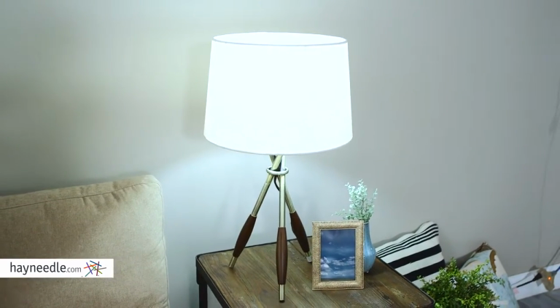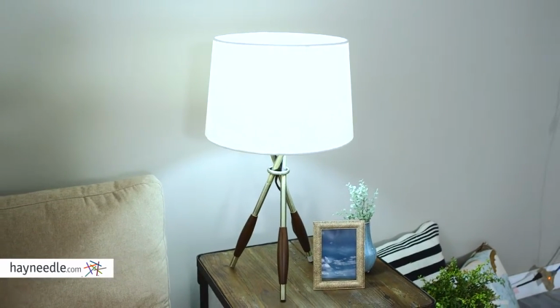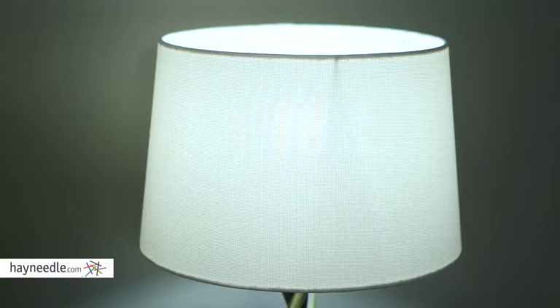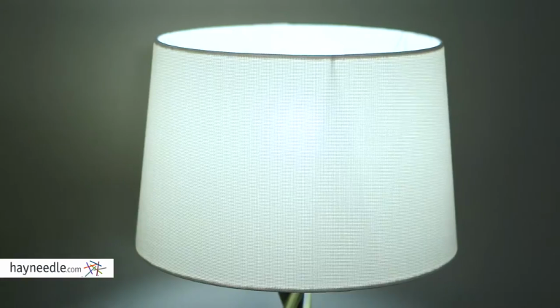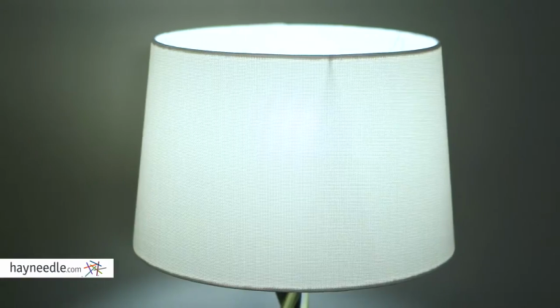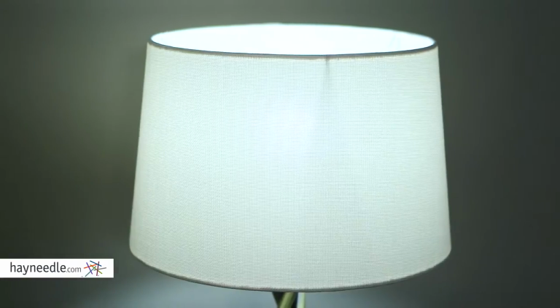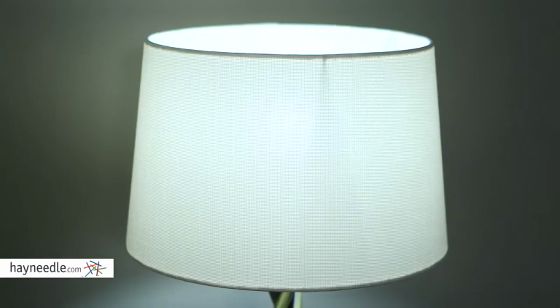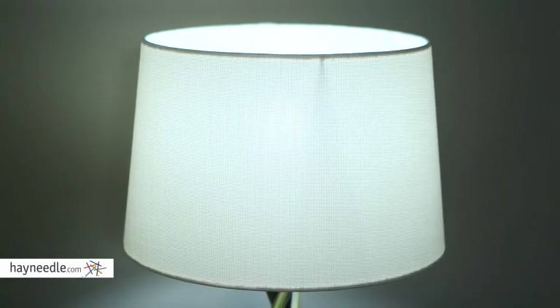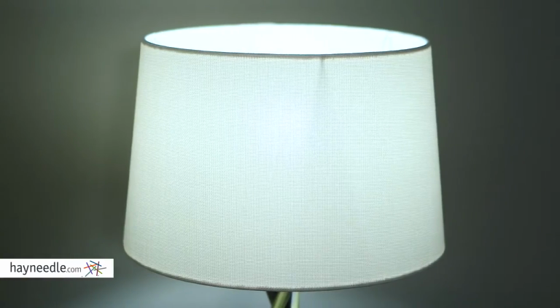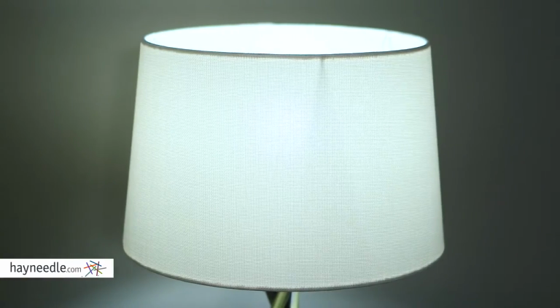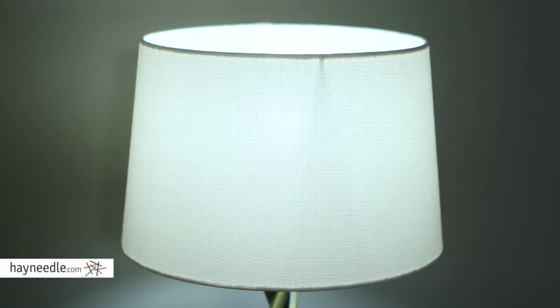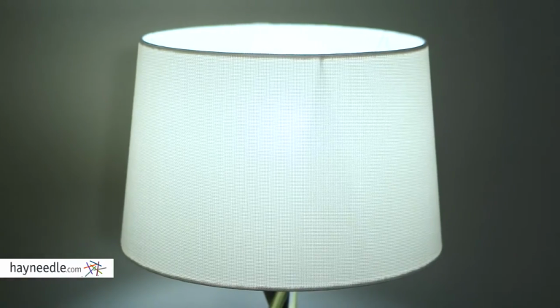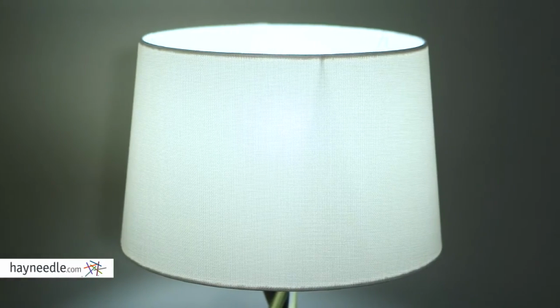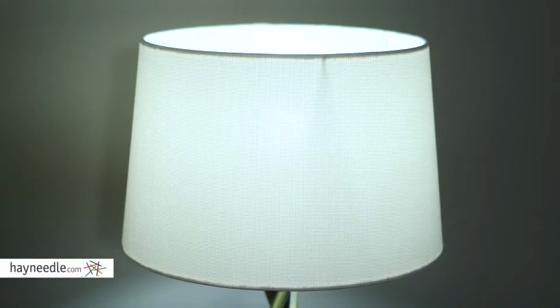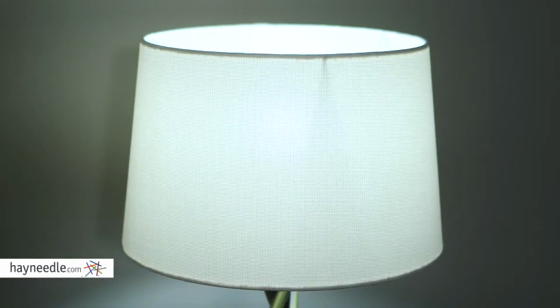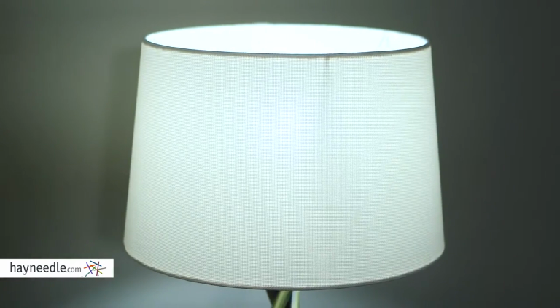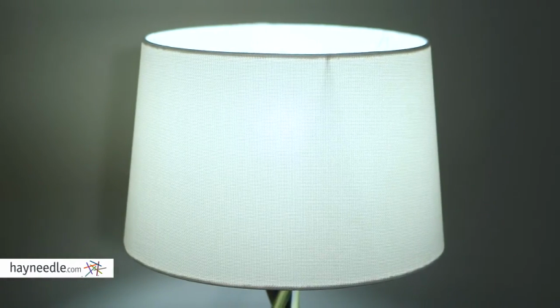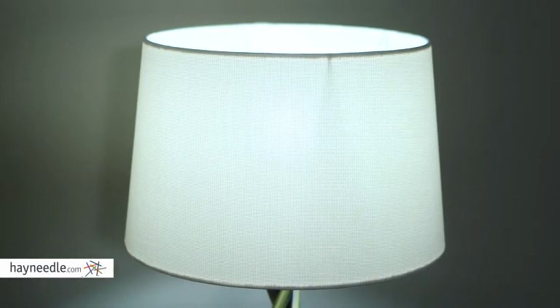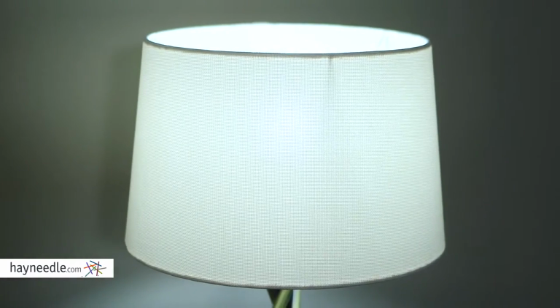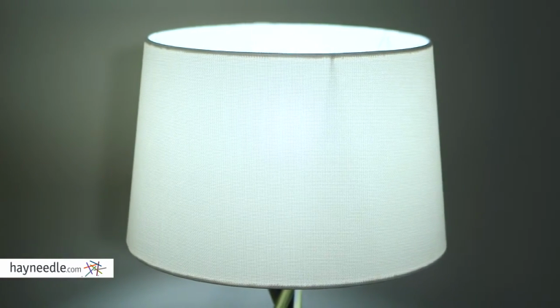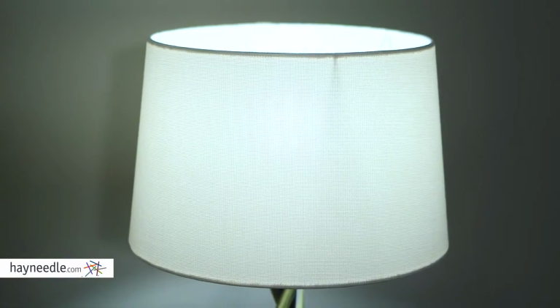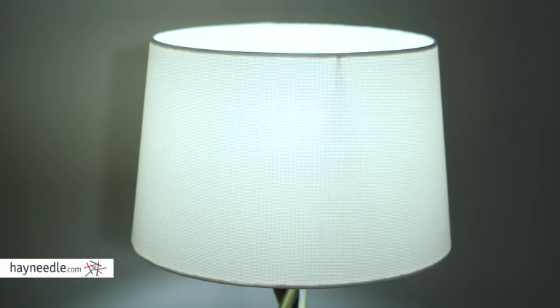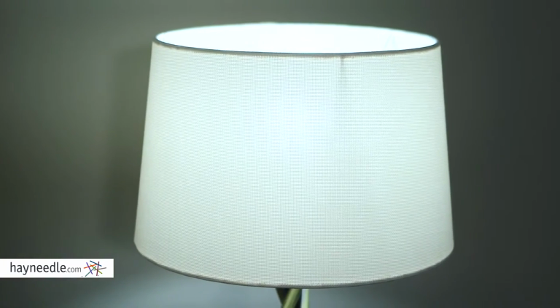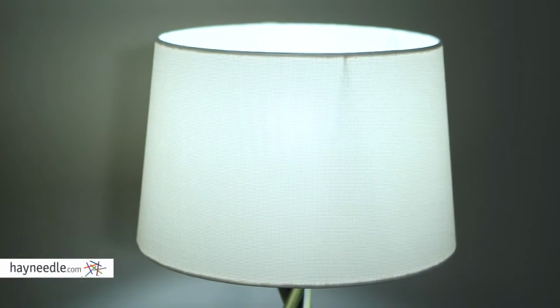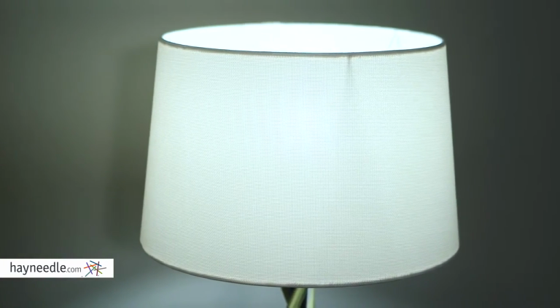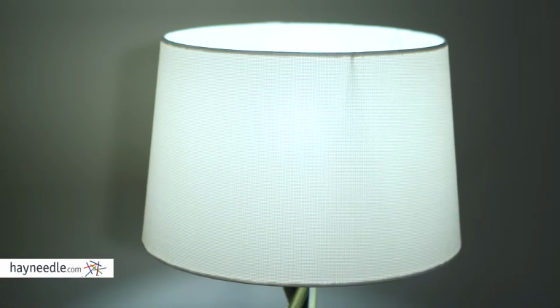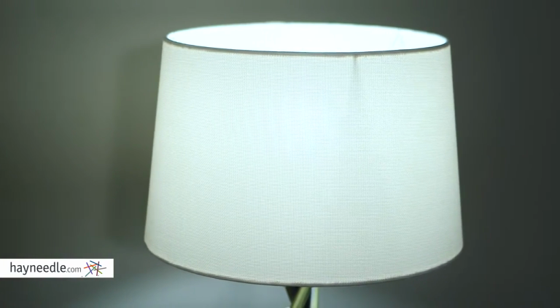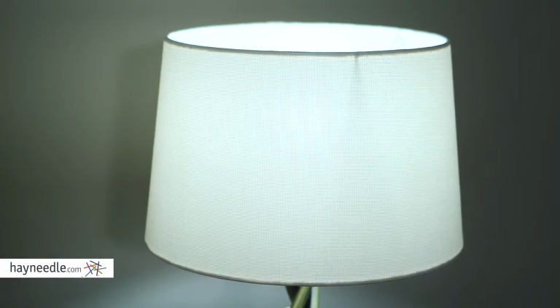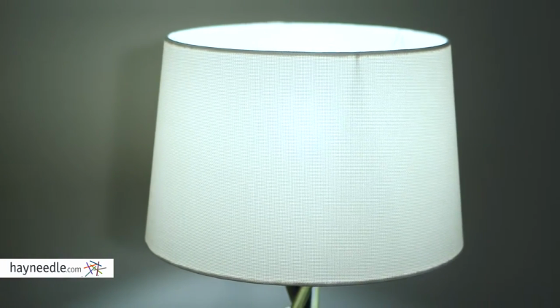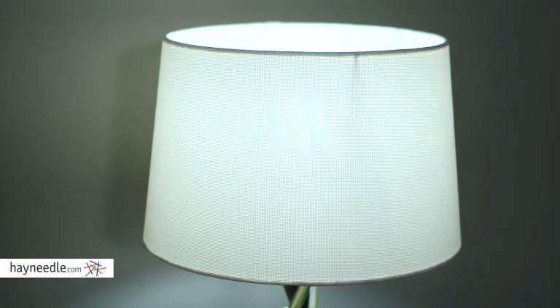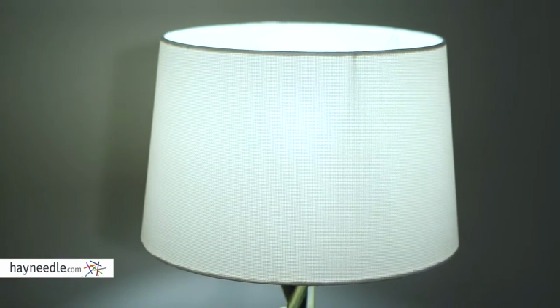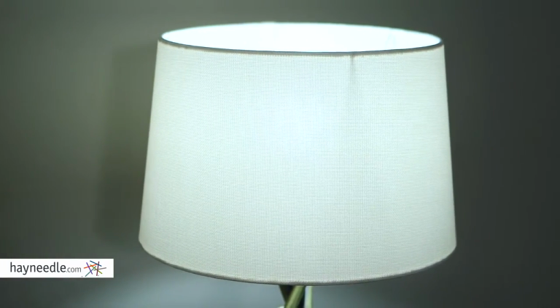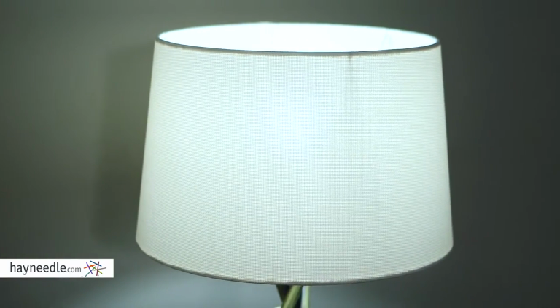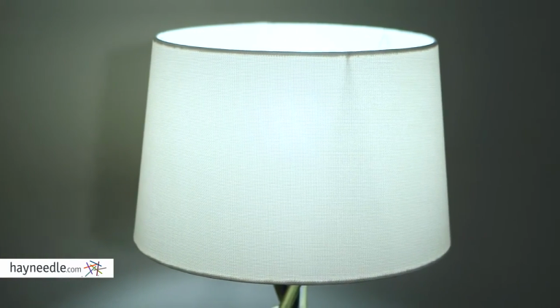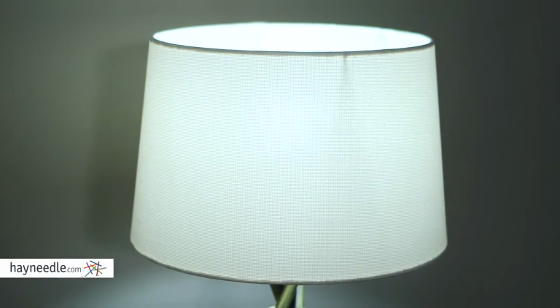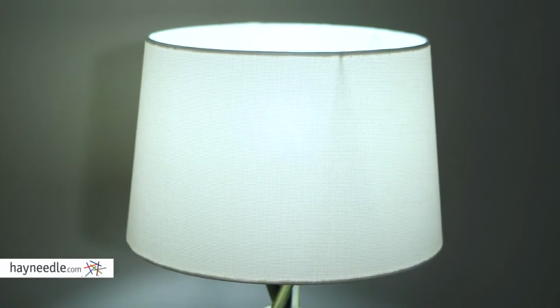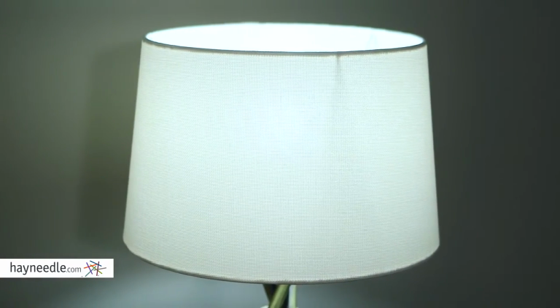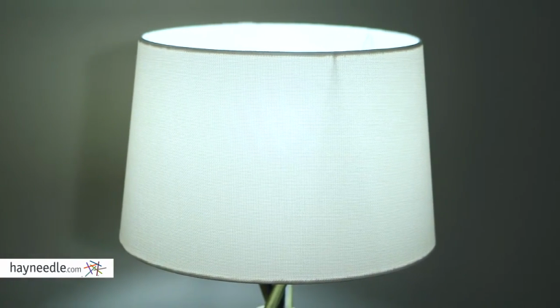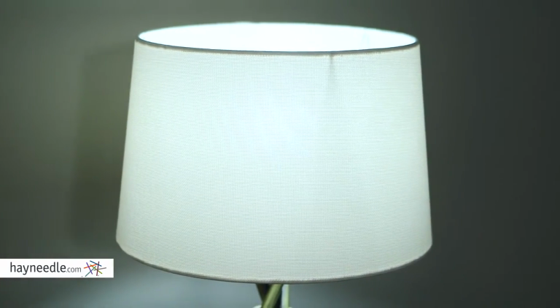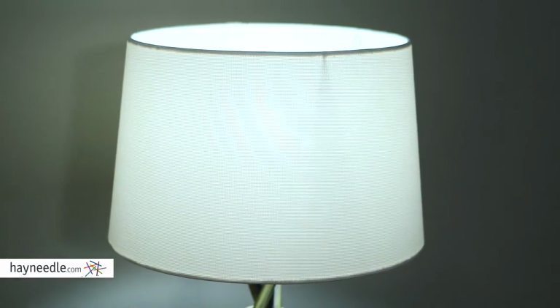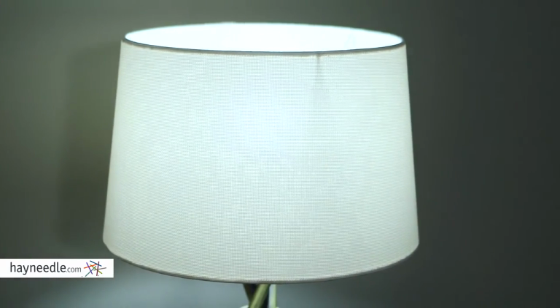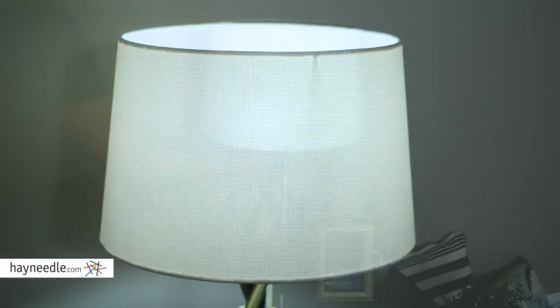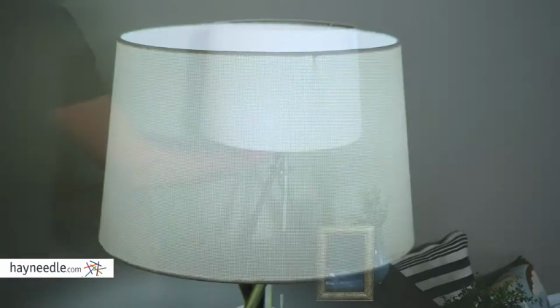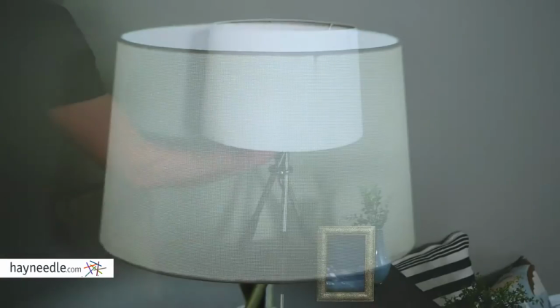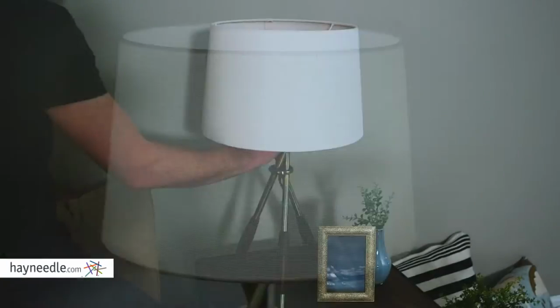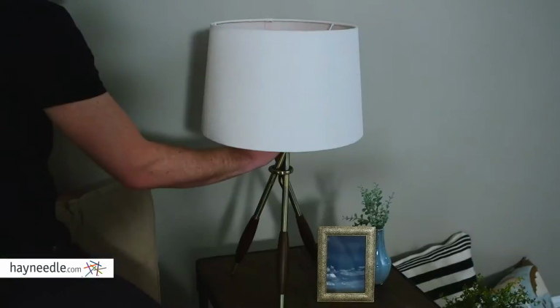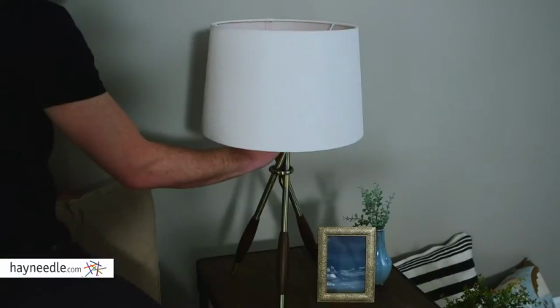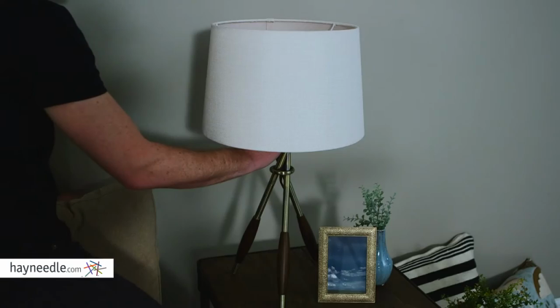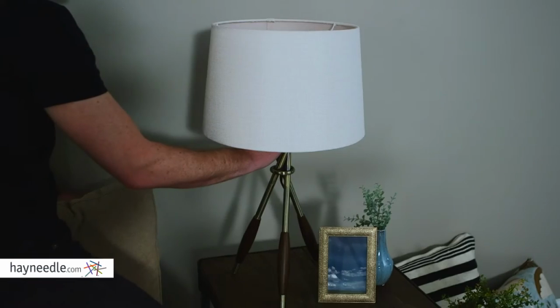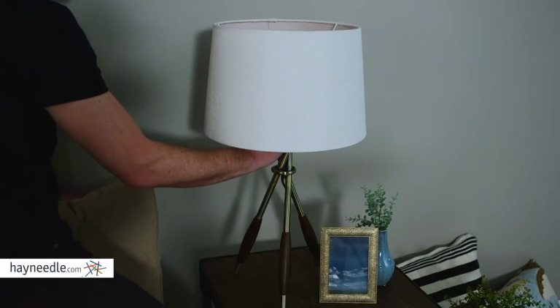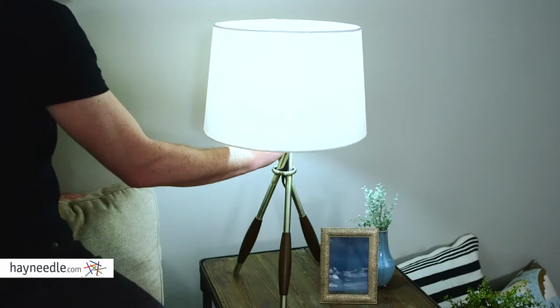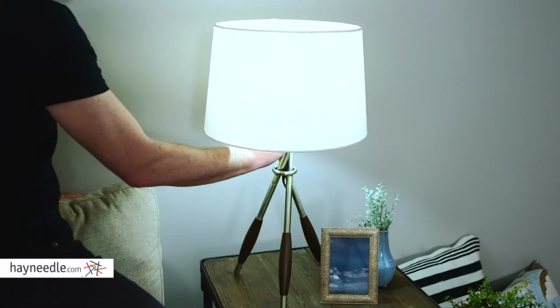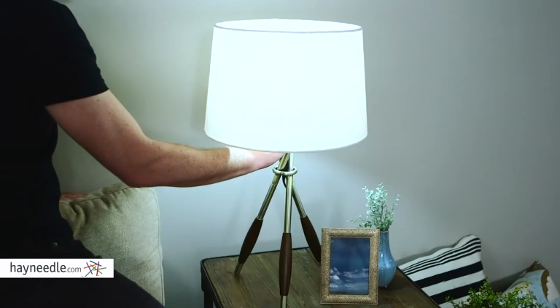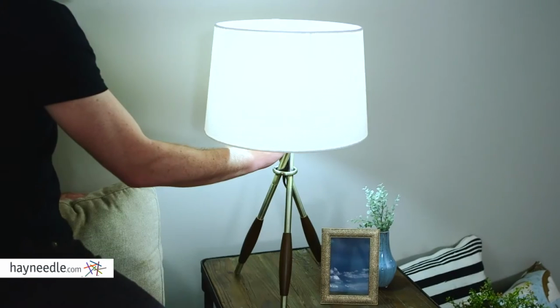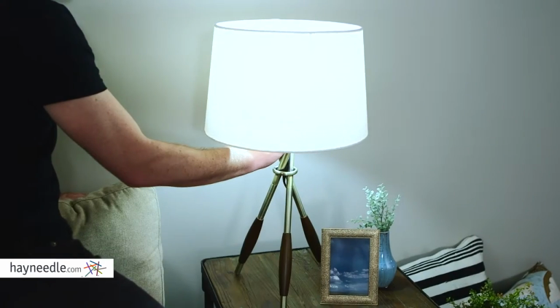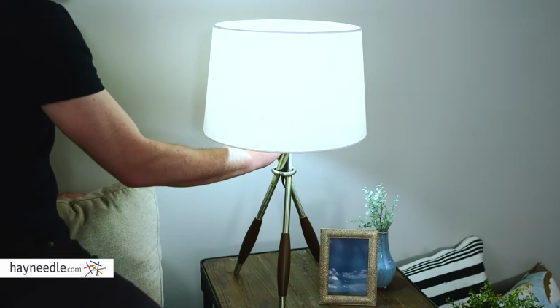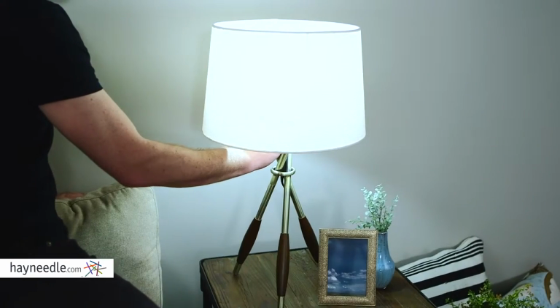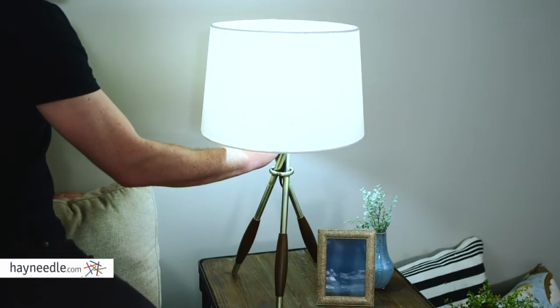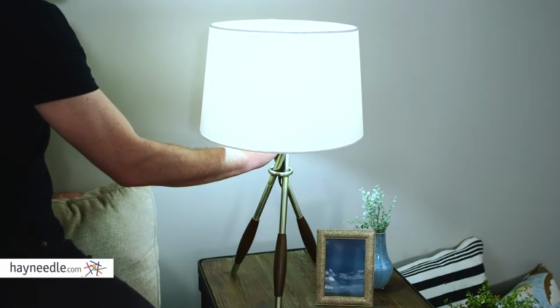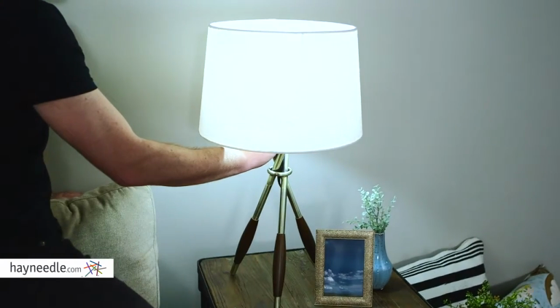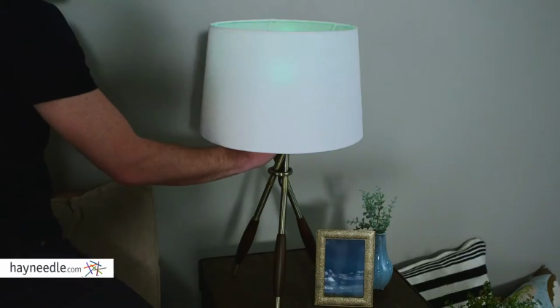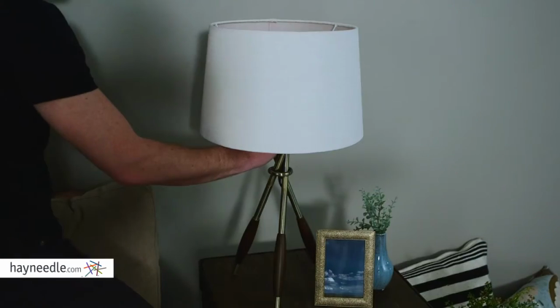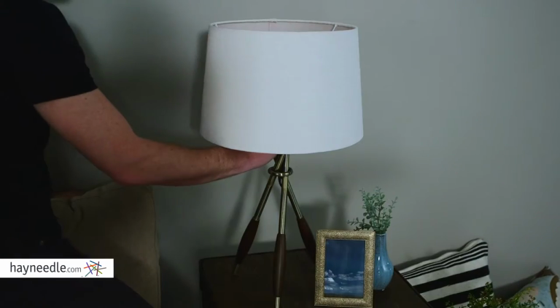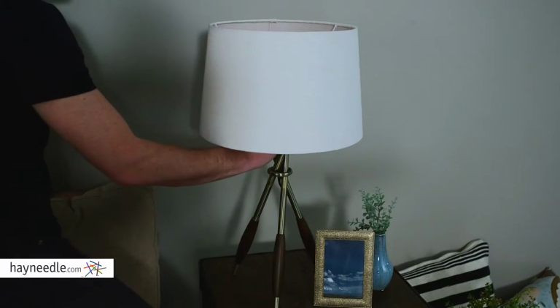The lamp features a 15-inch diameter off-white fabric shade, not to mention its three-way on-off switch for versatile lighting options.